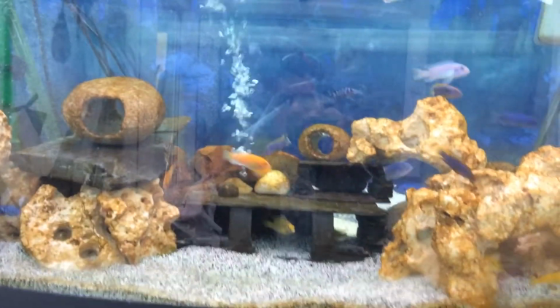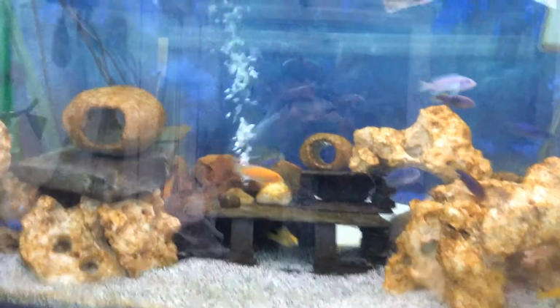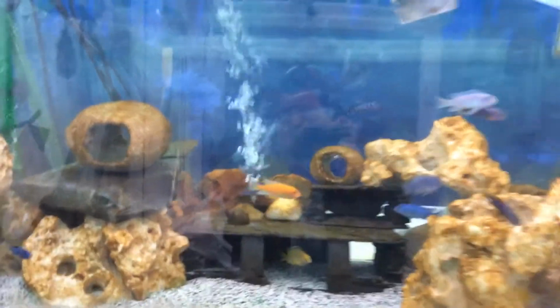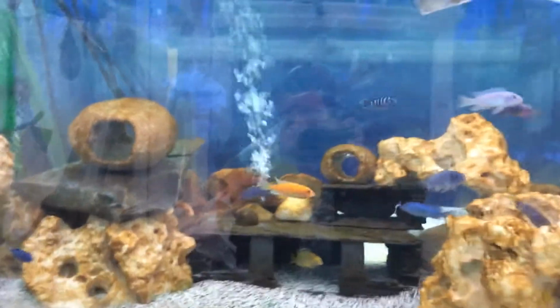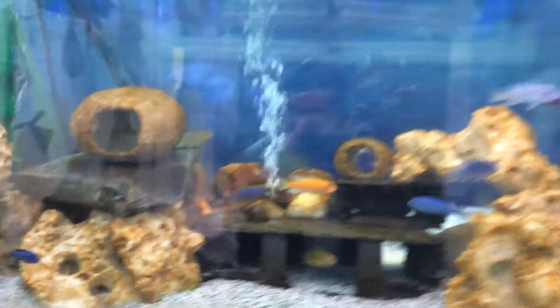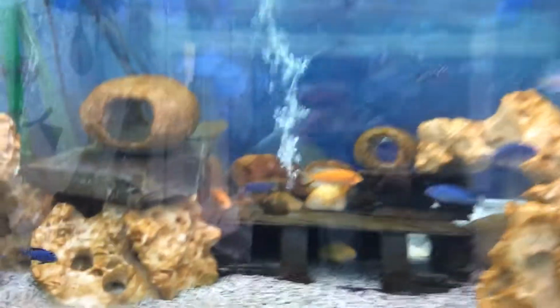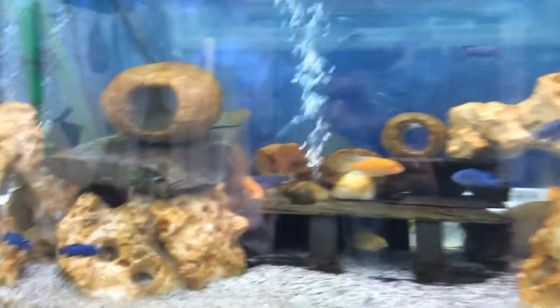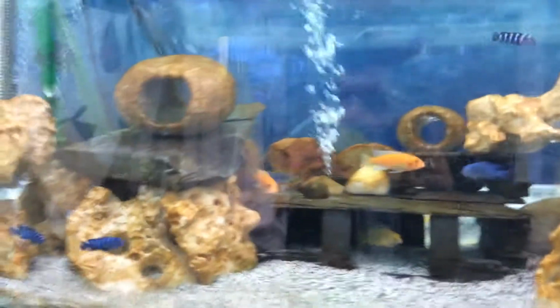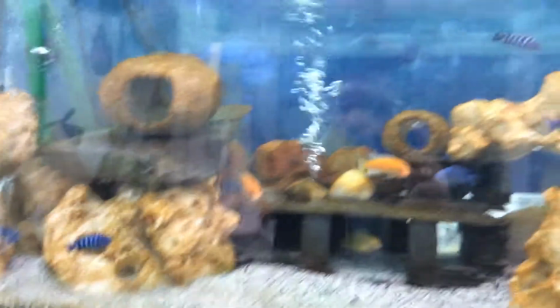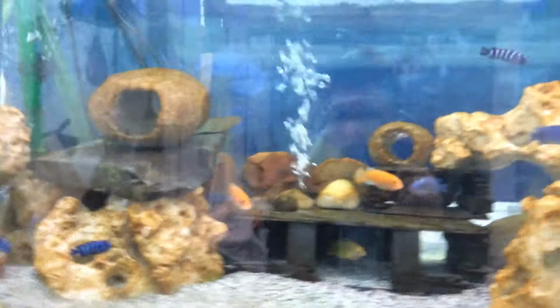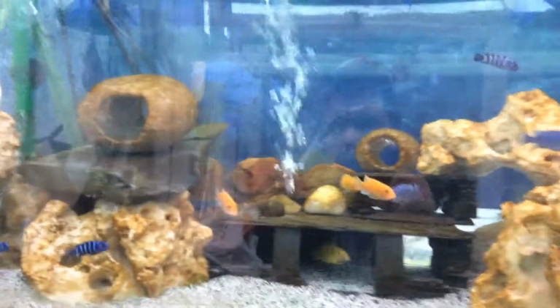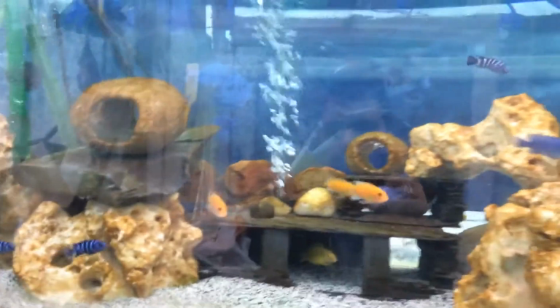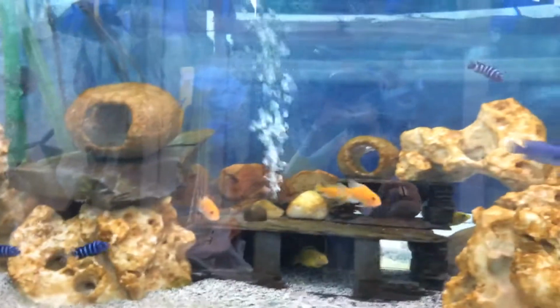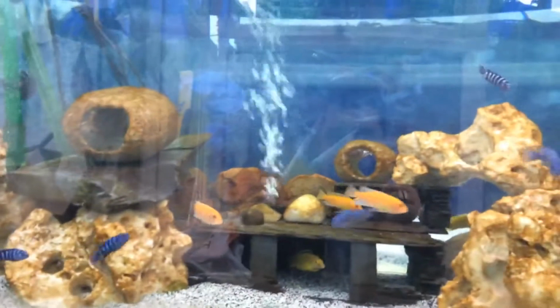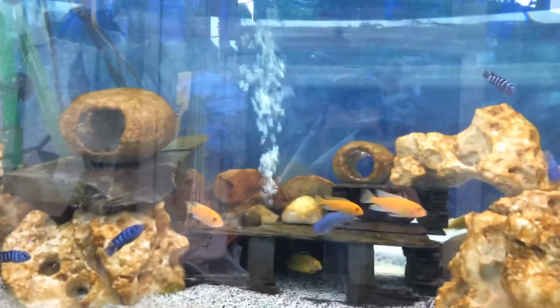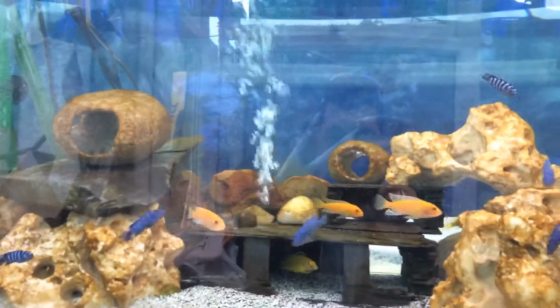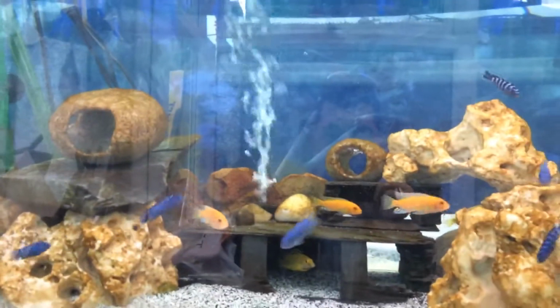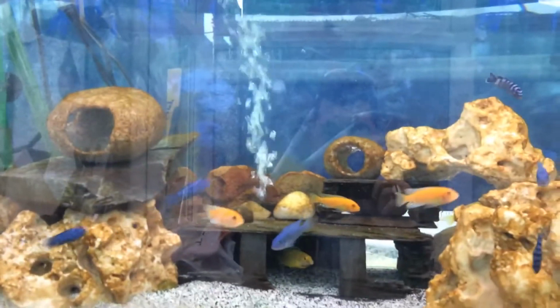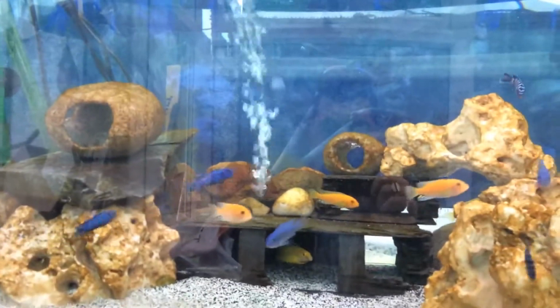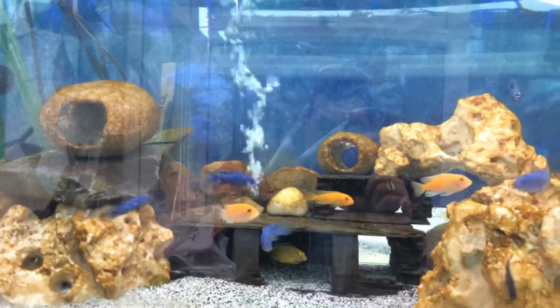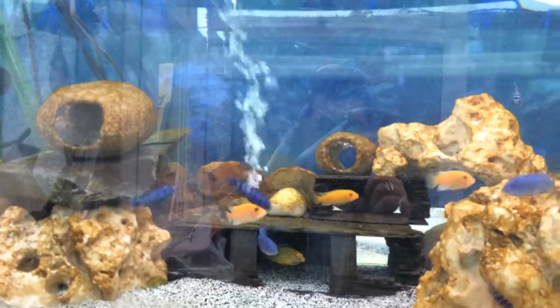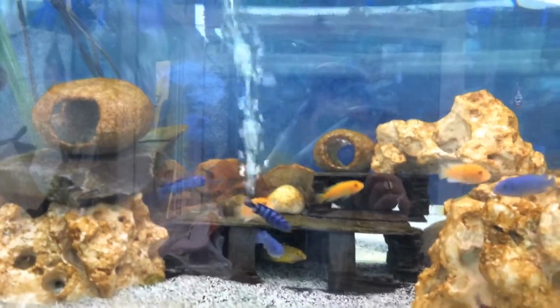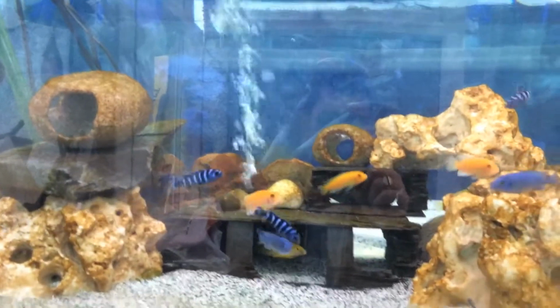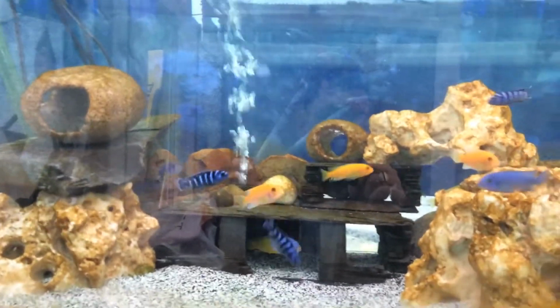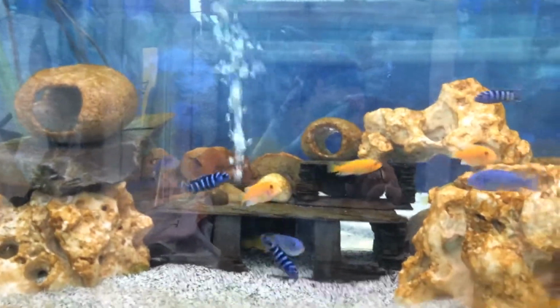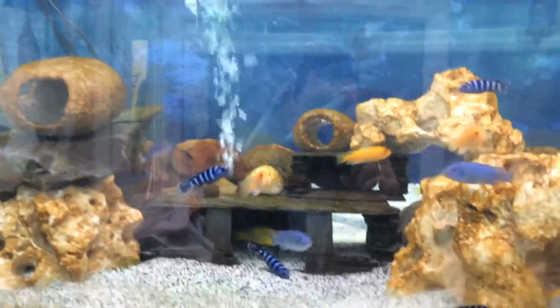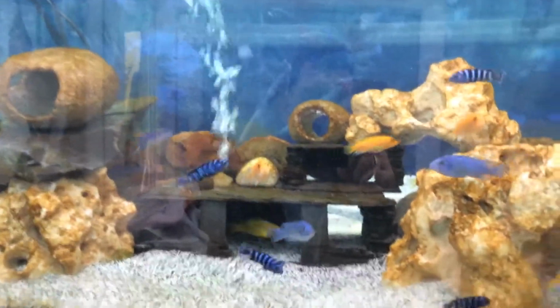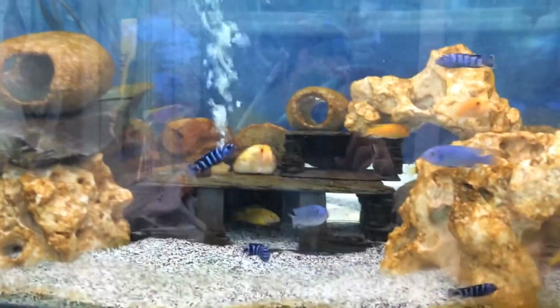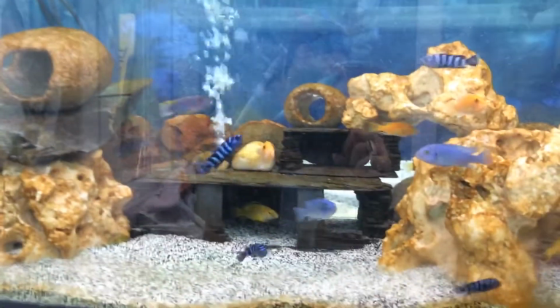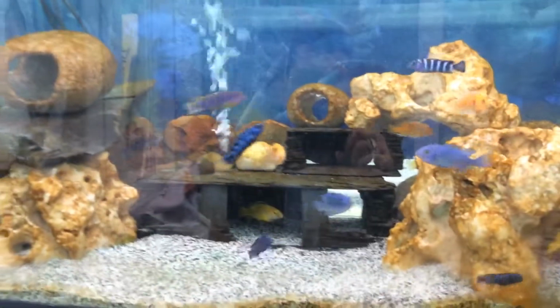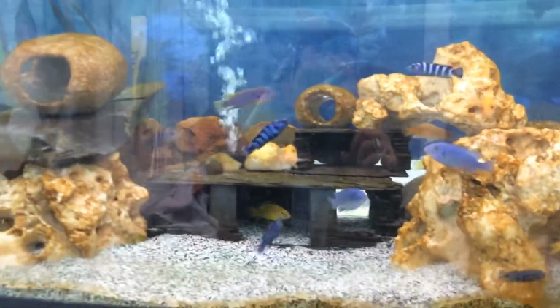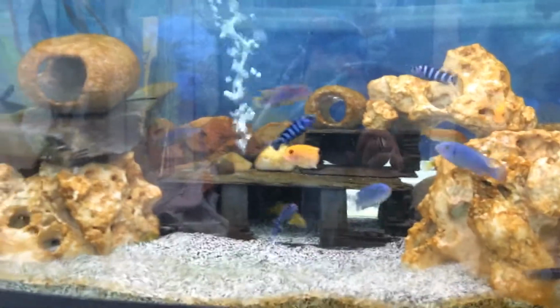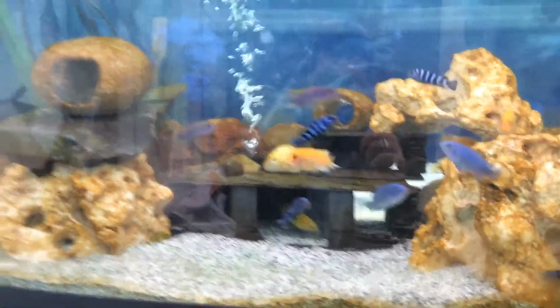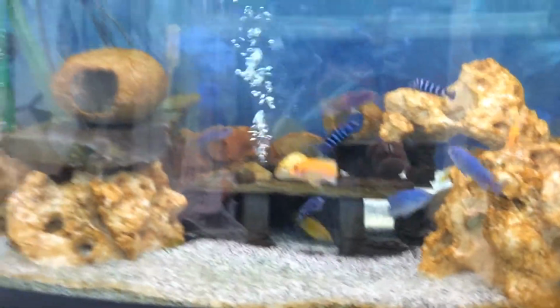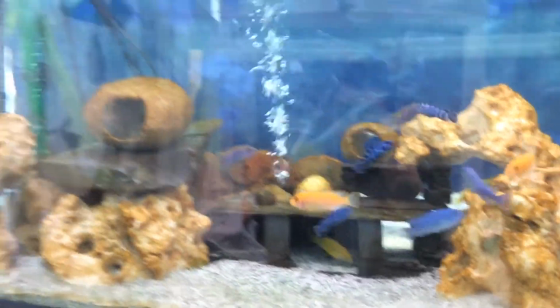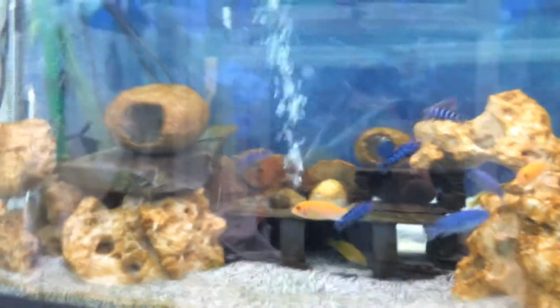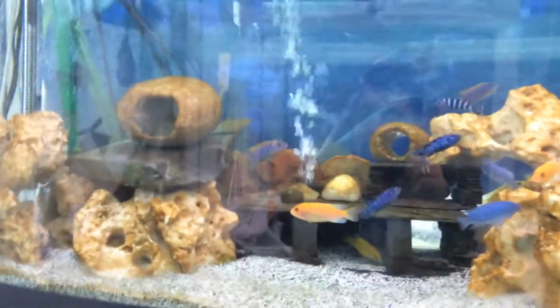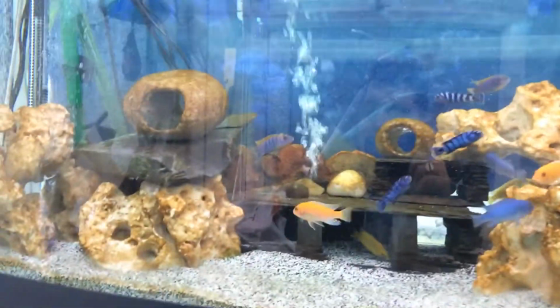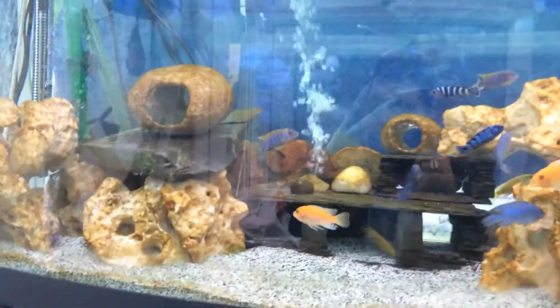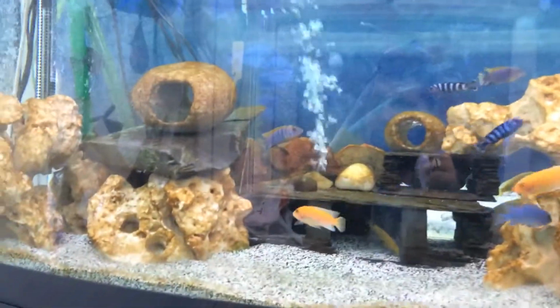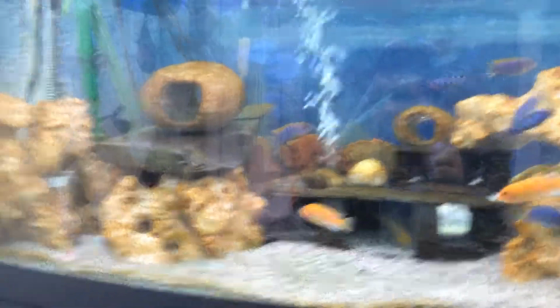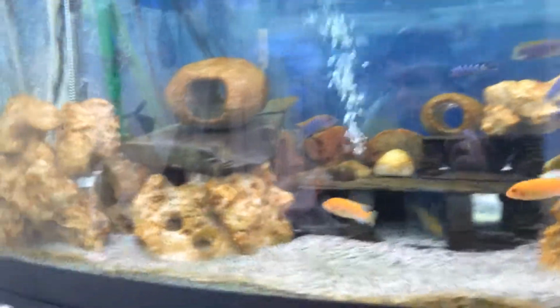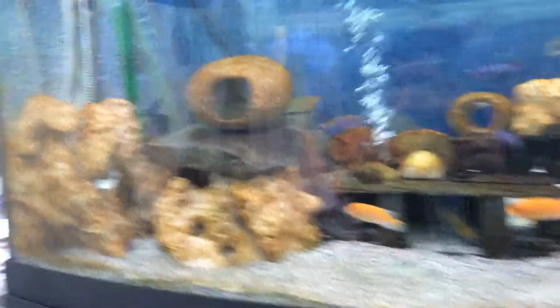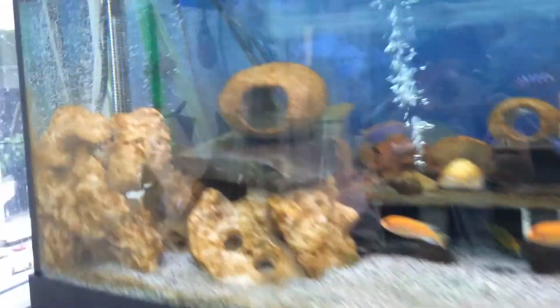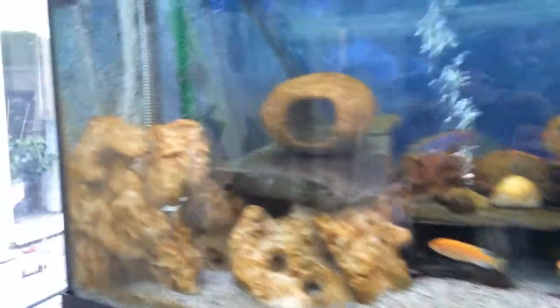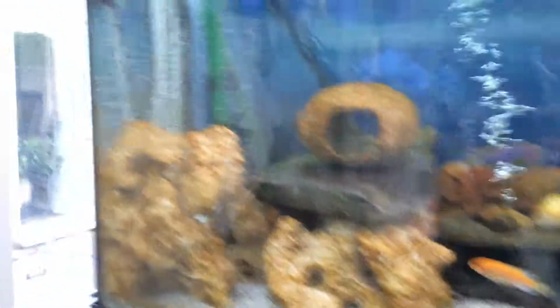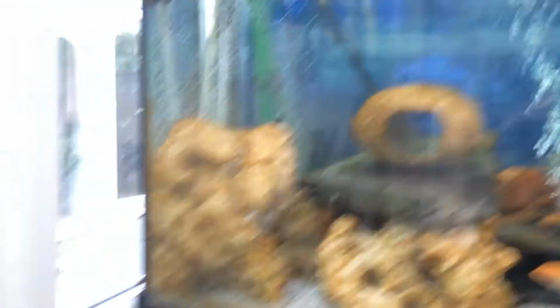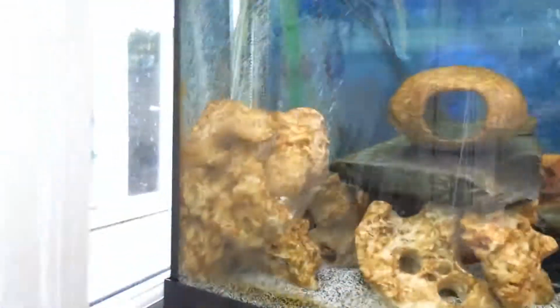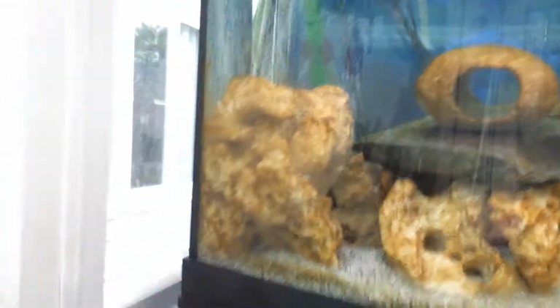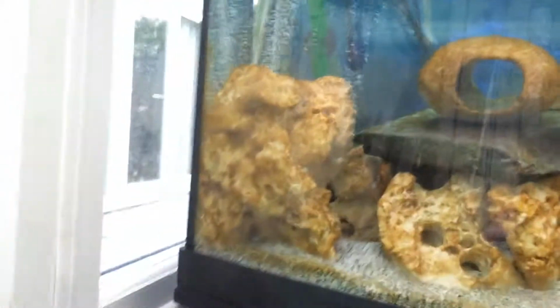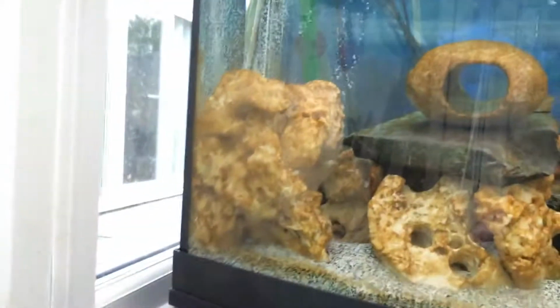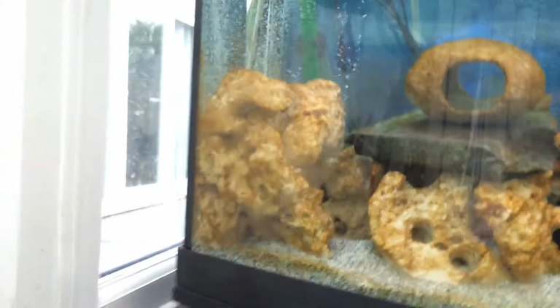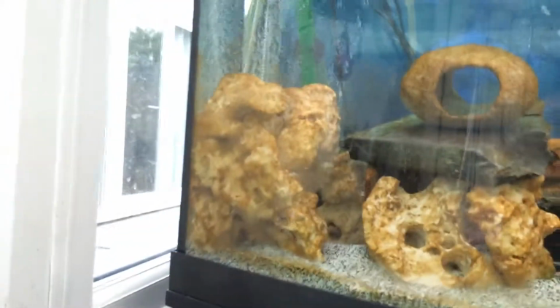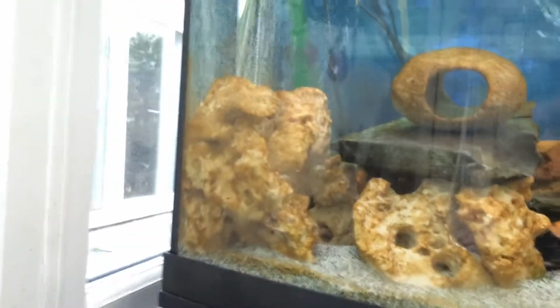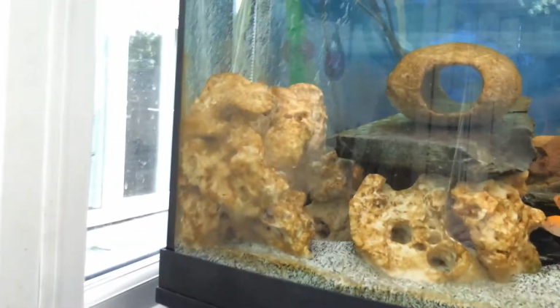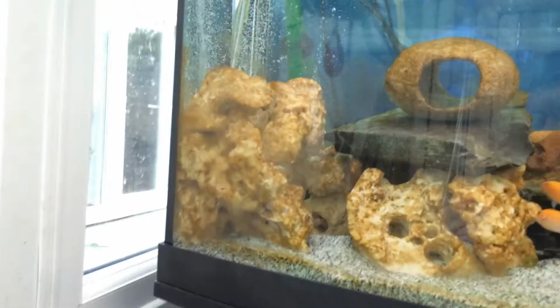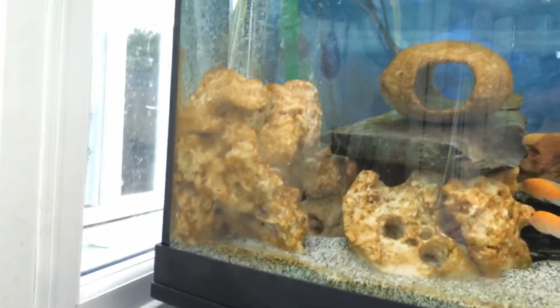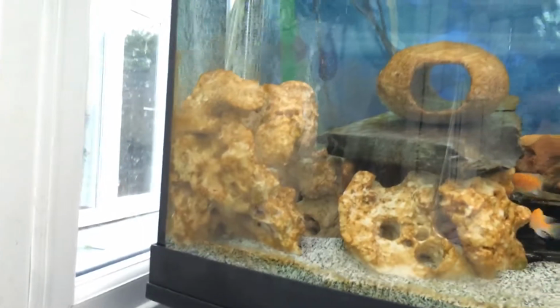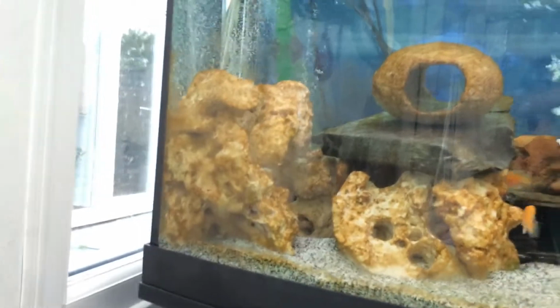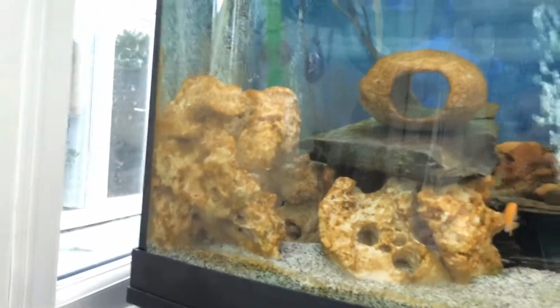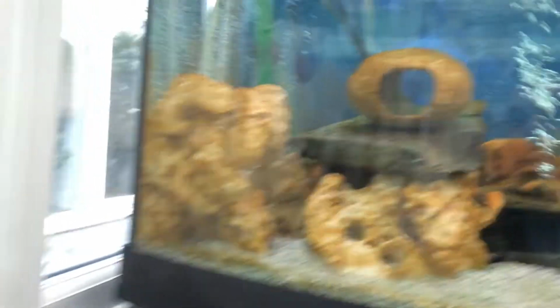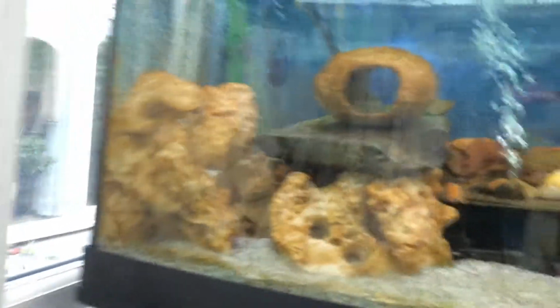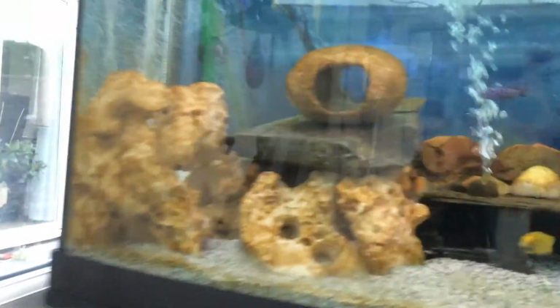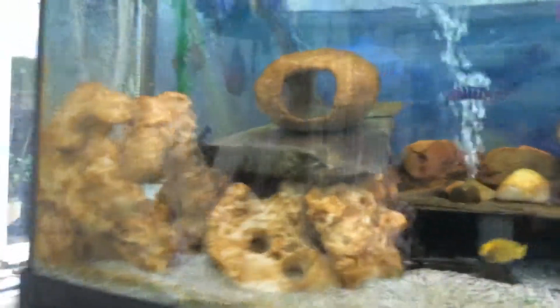This is my Mbuna cichlid setup. I'm going to talk you through how I set it up.